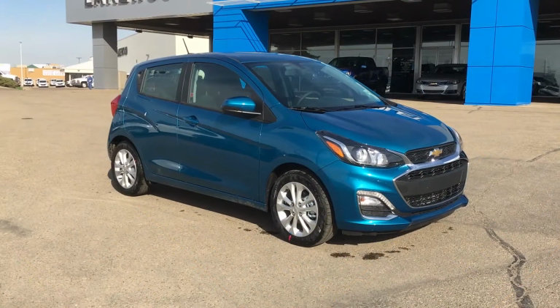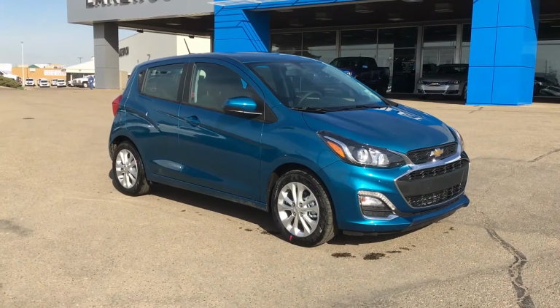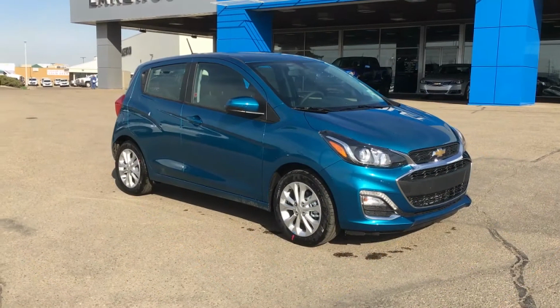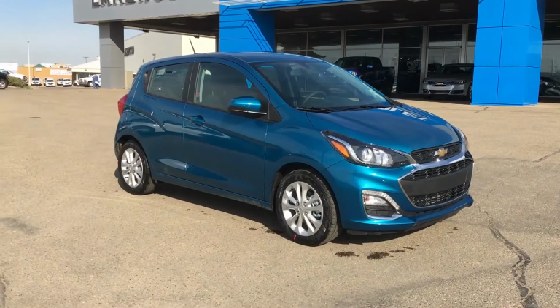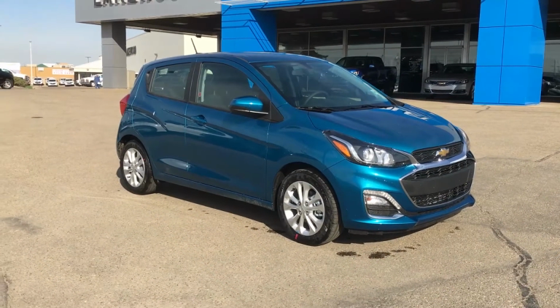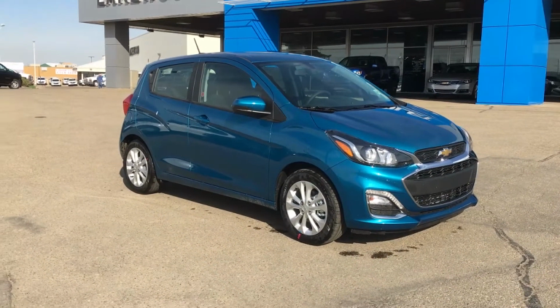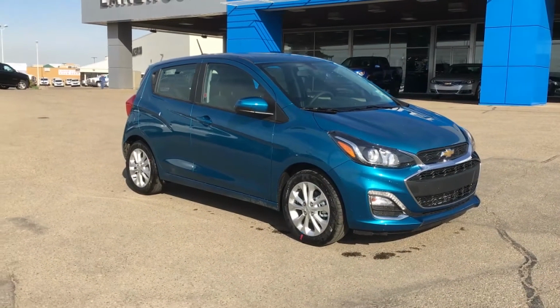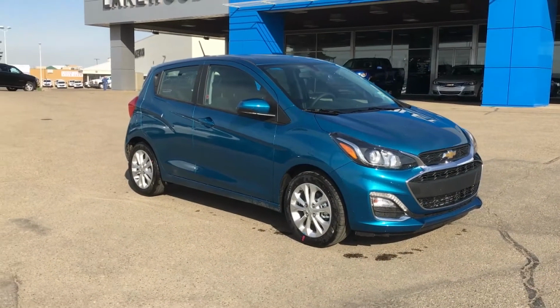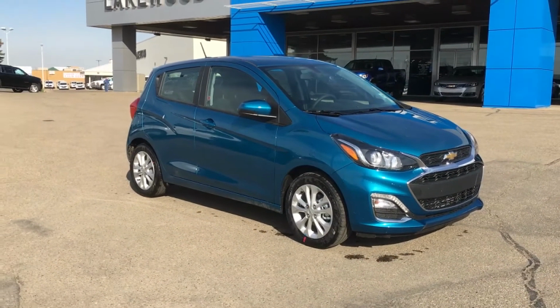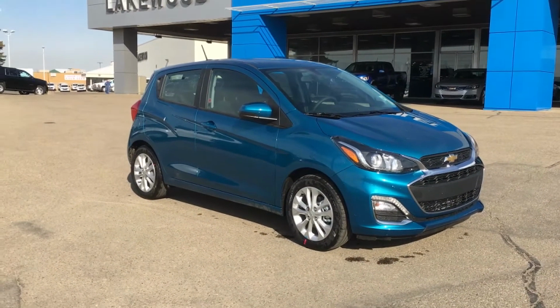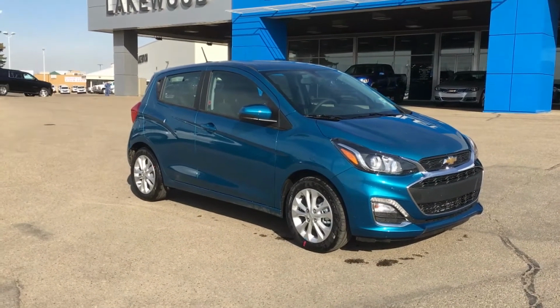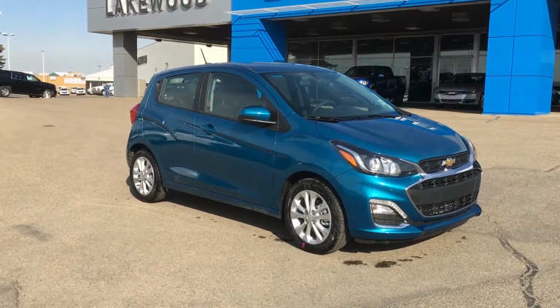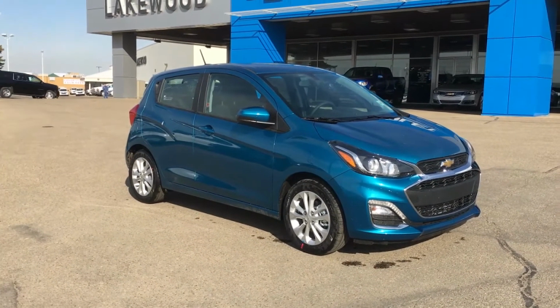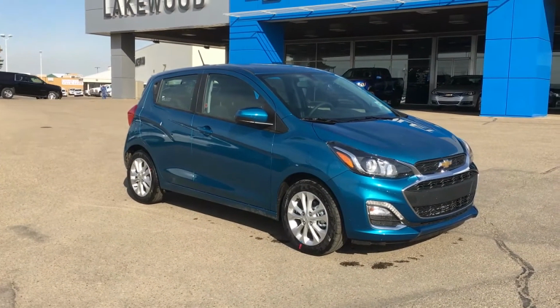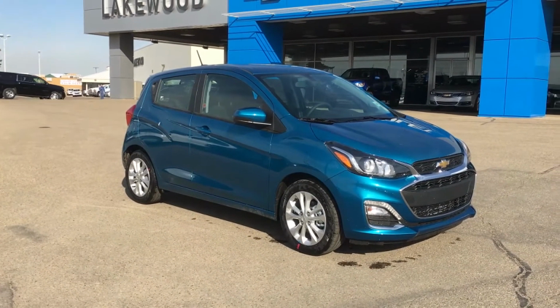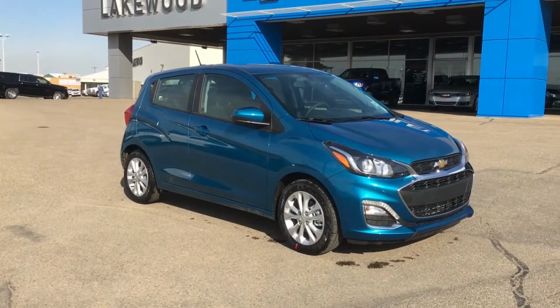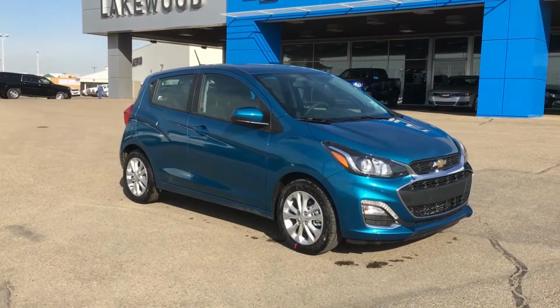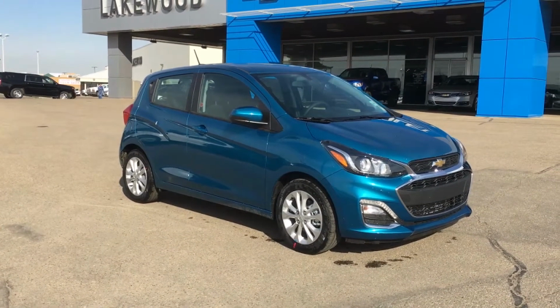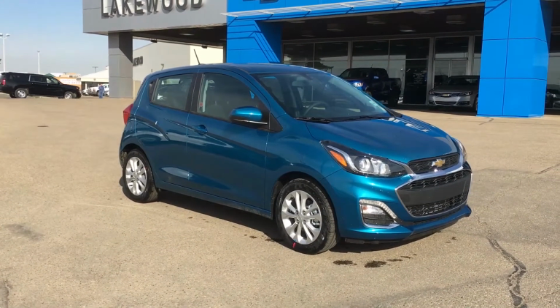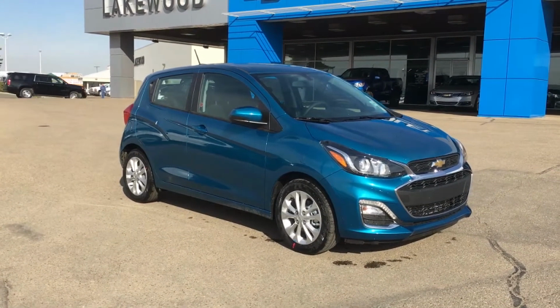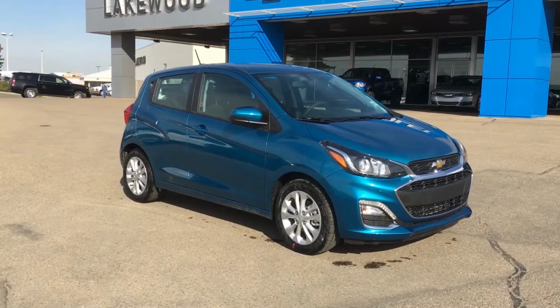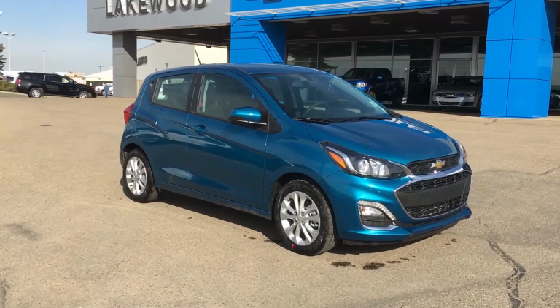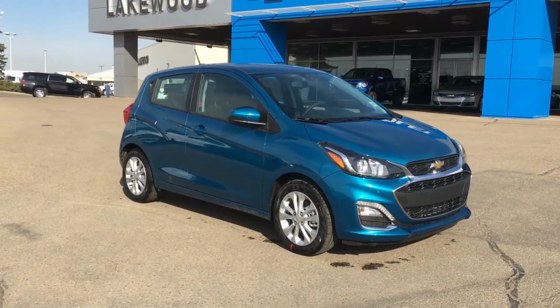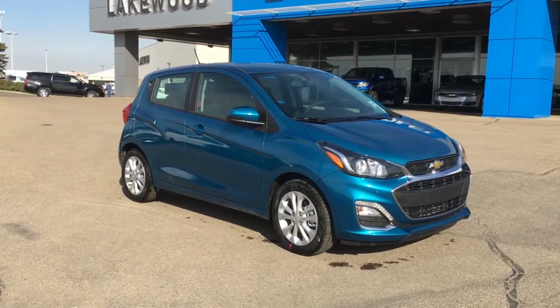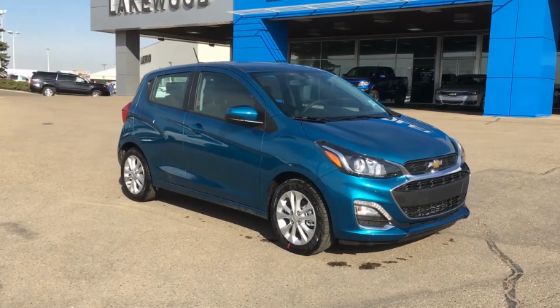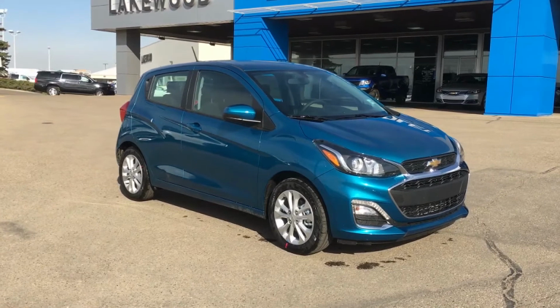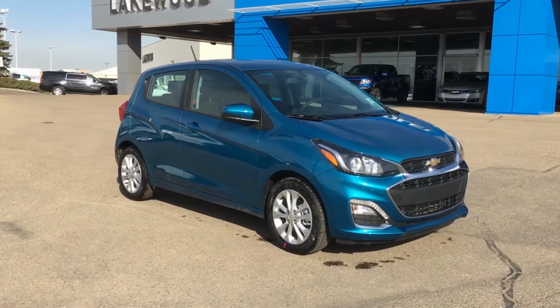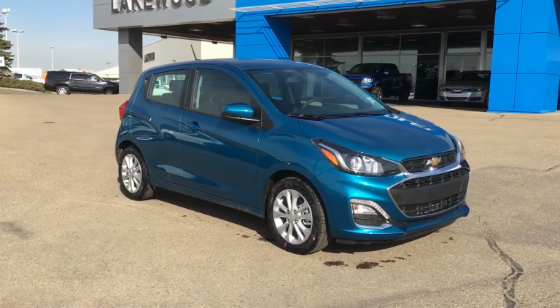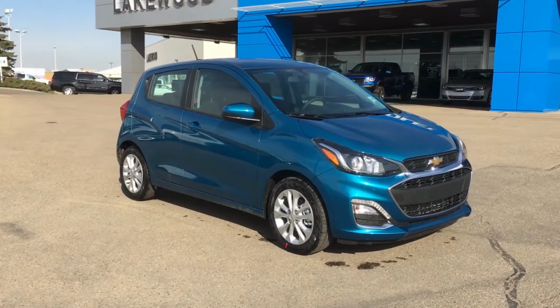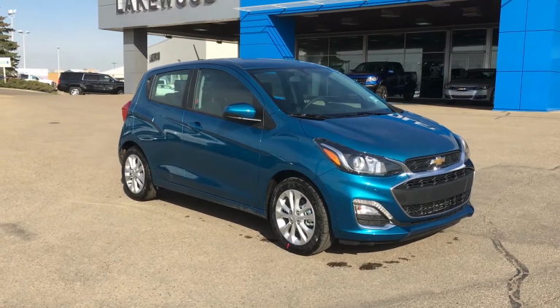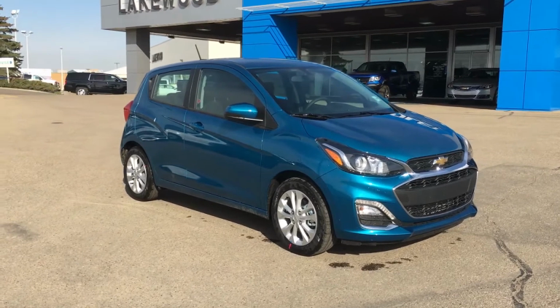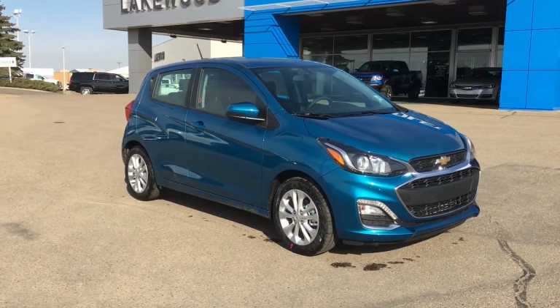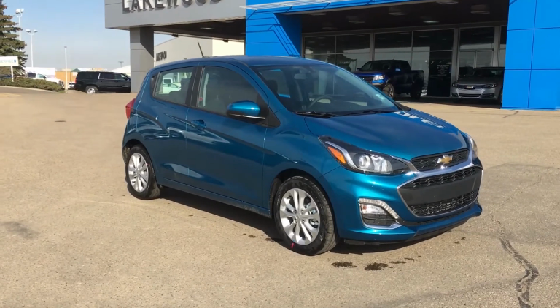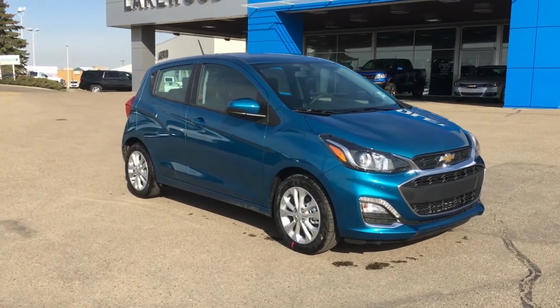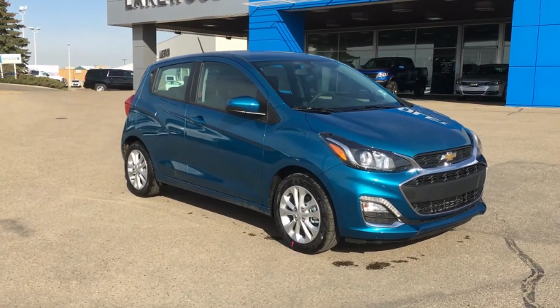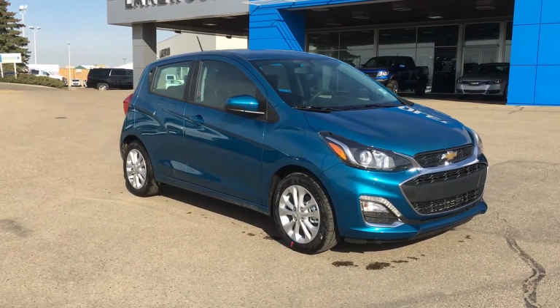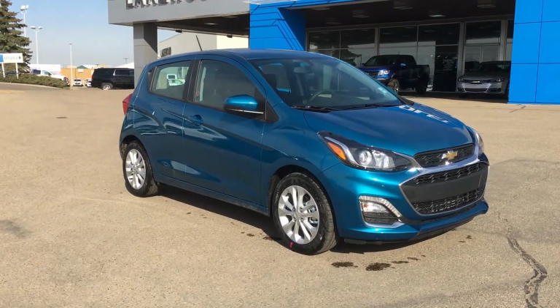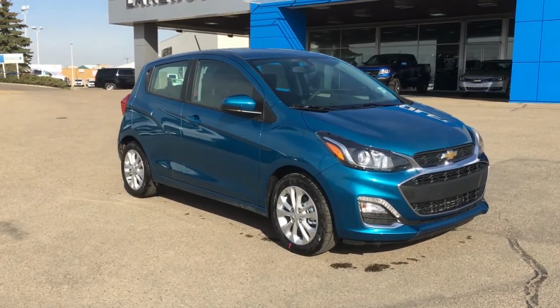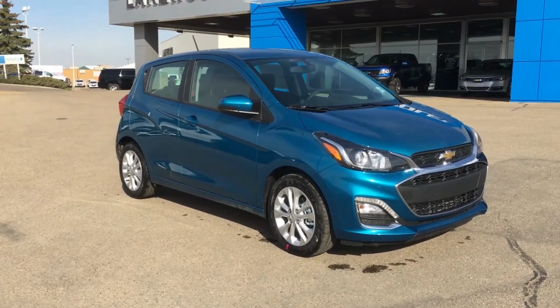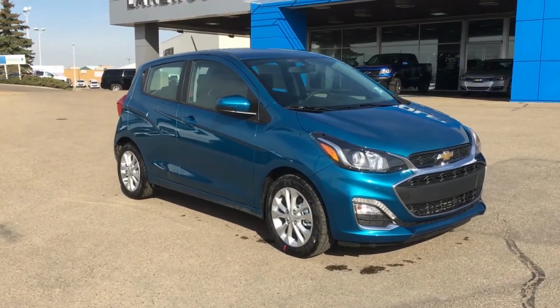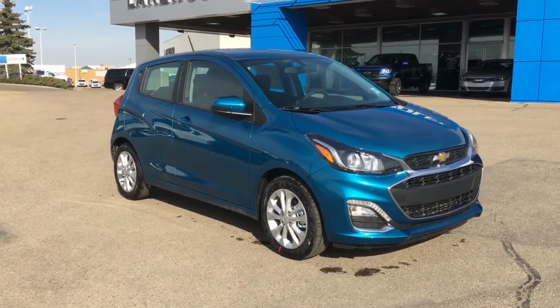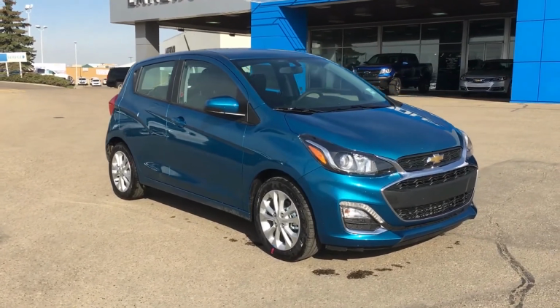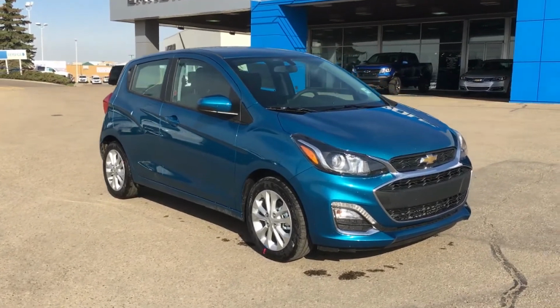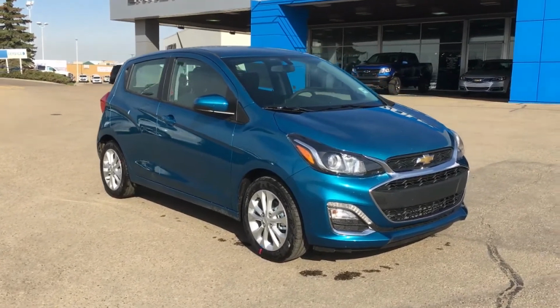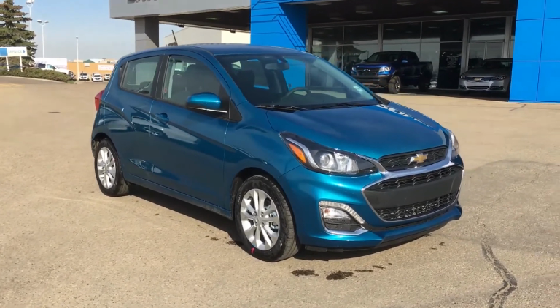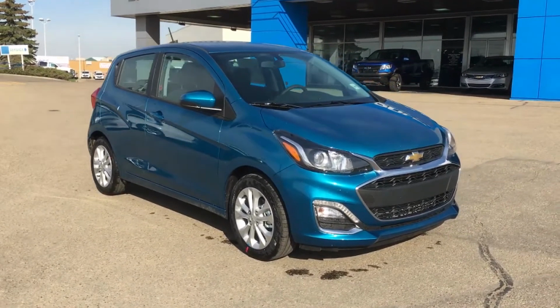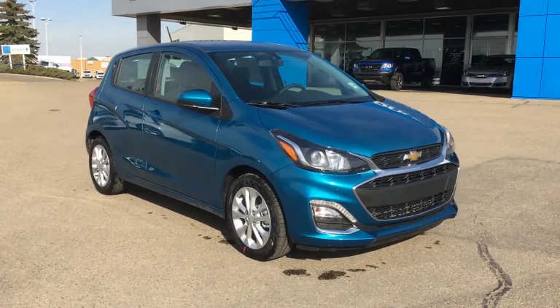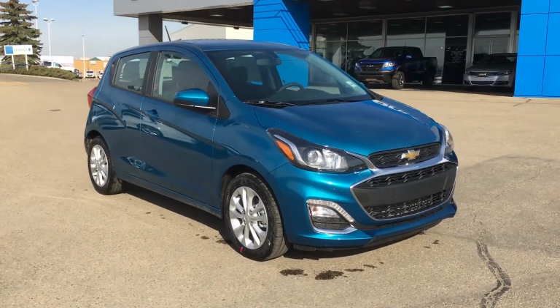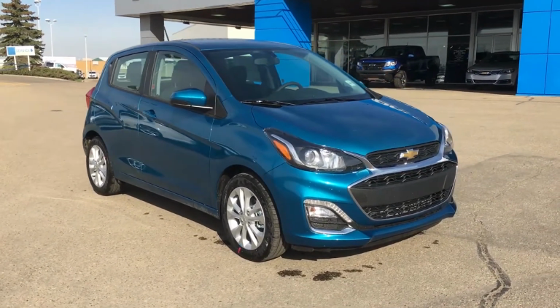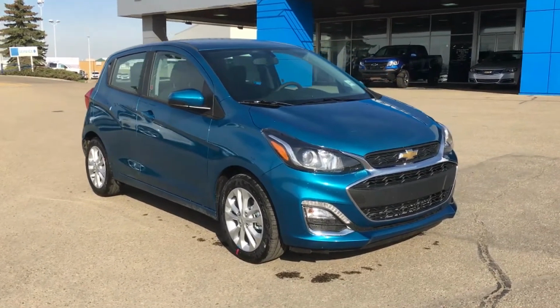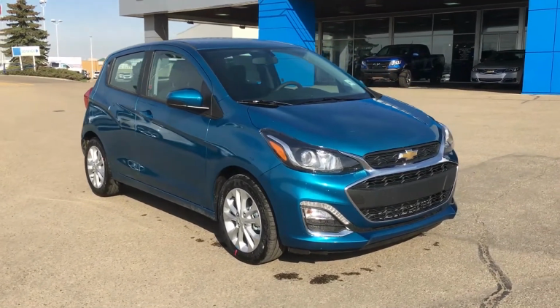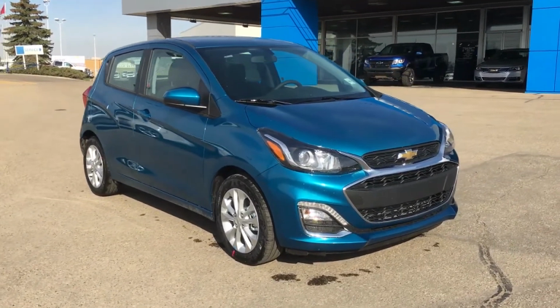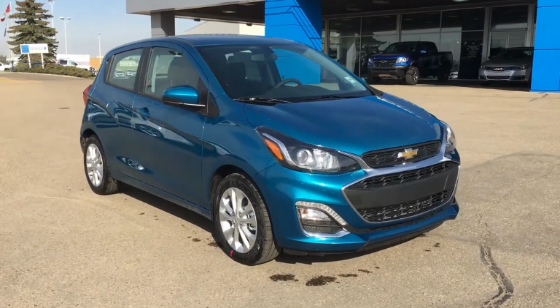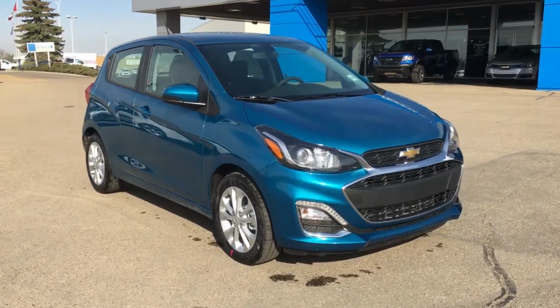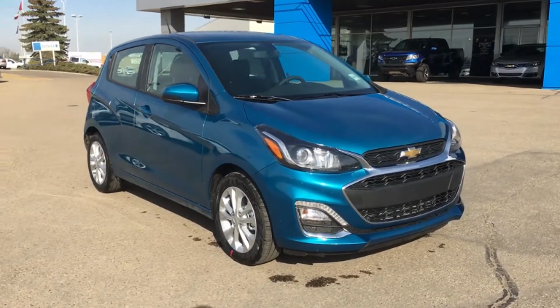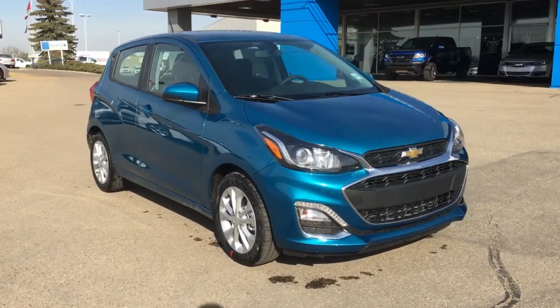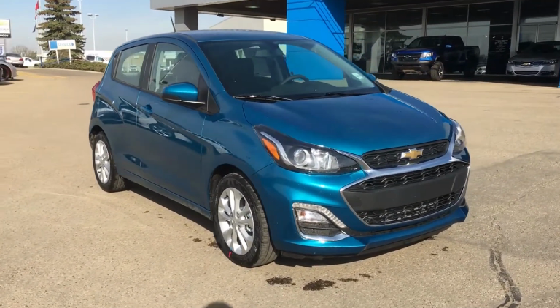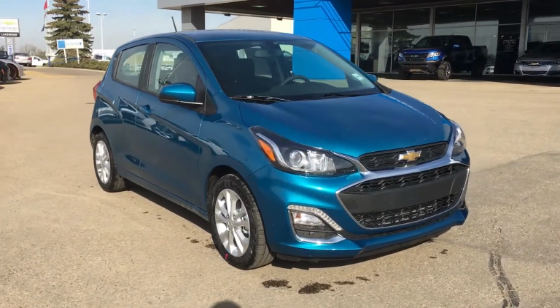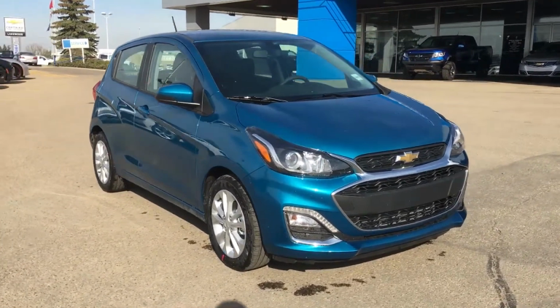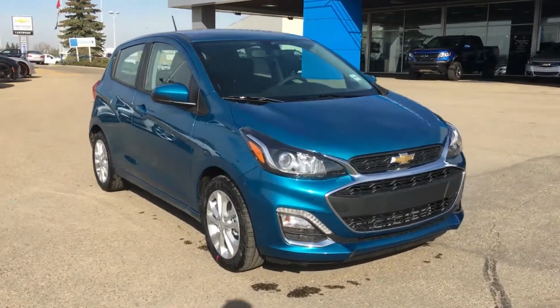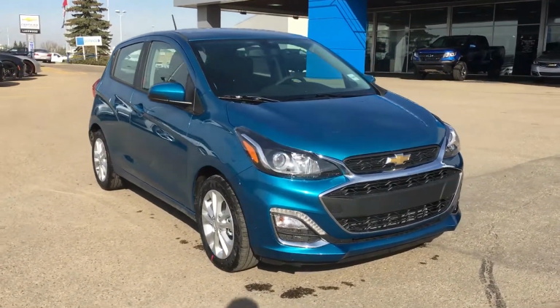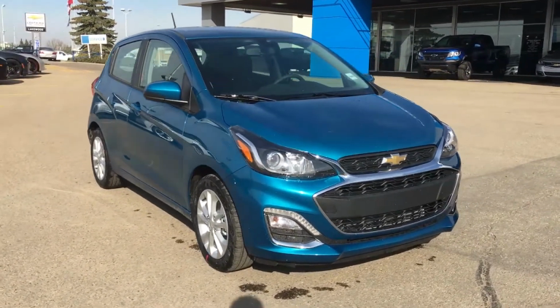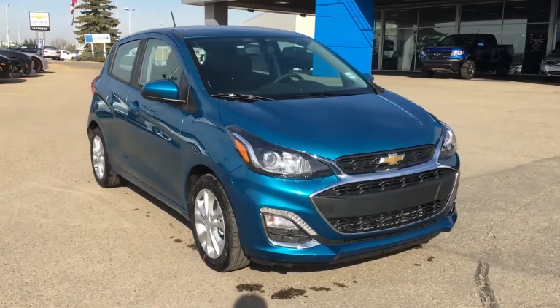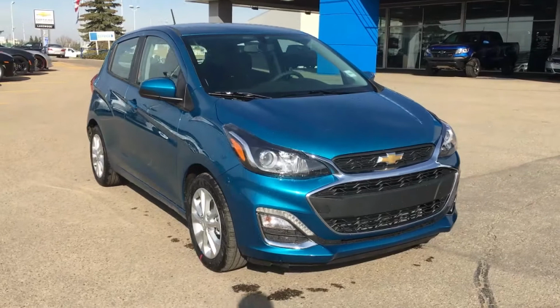Aloha and welcome to Lakewood Chevrolet. My name is Brett and this is the Caribbean Blue Metallic Chevrolet 2019 Spark.